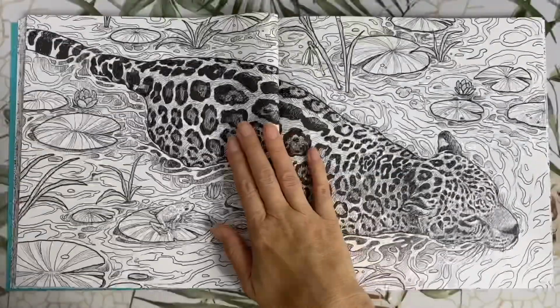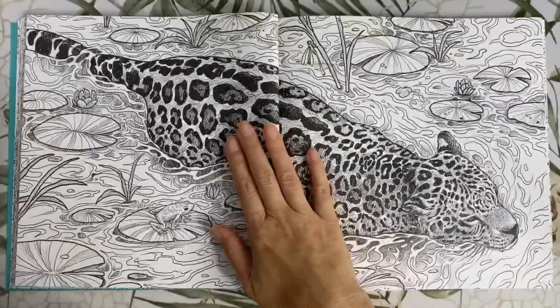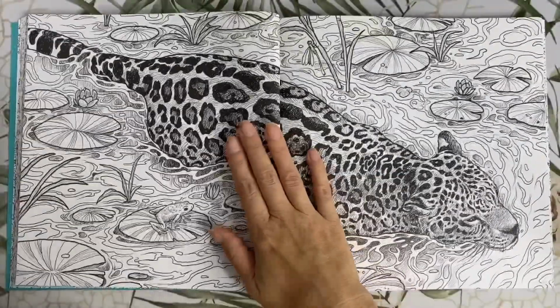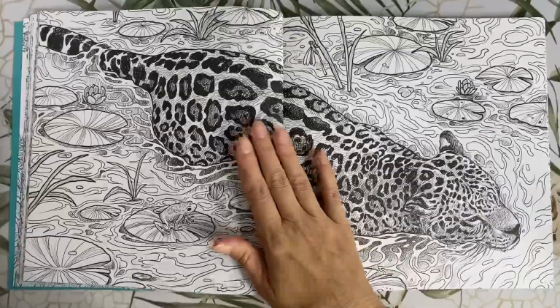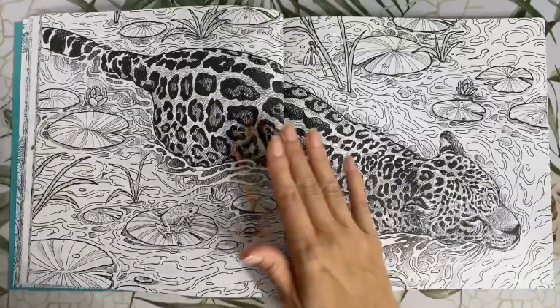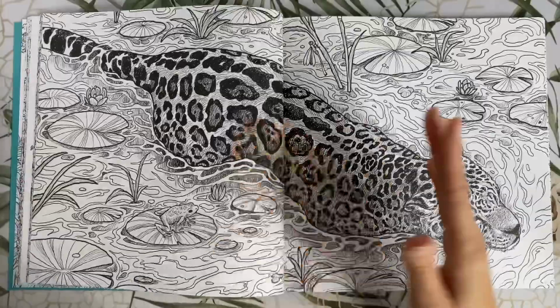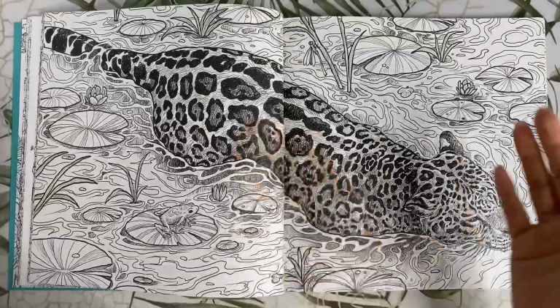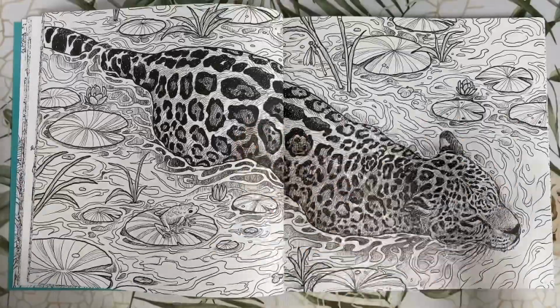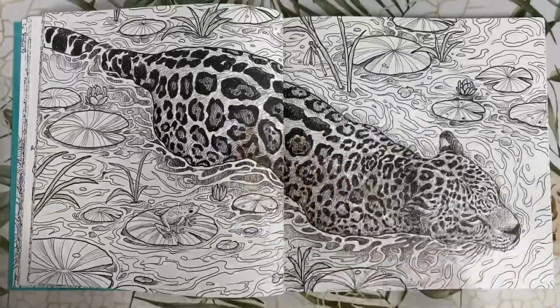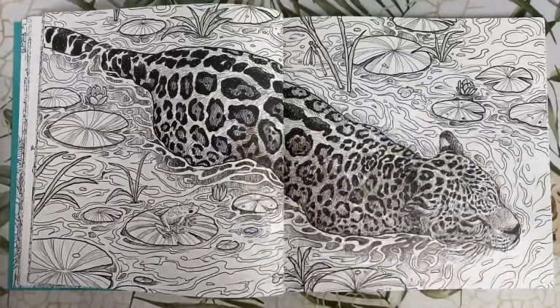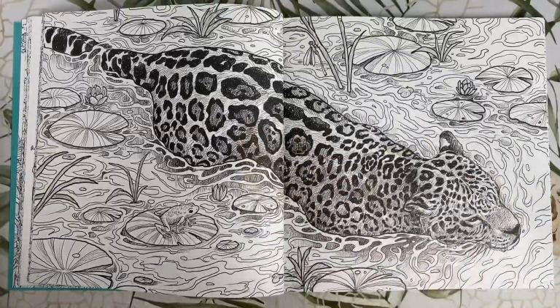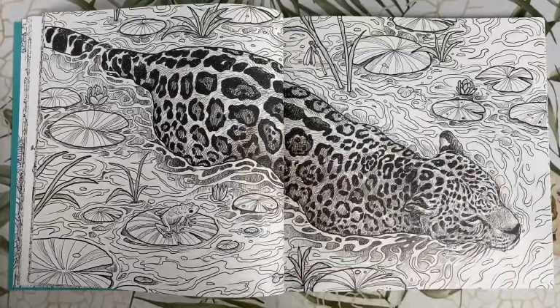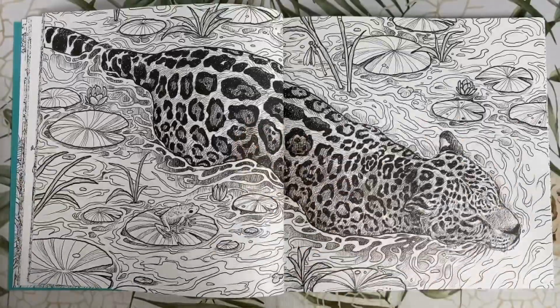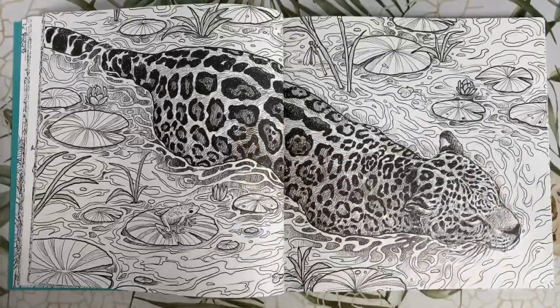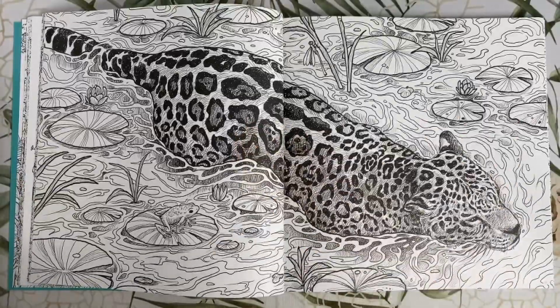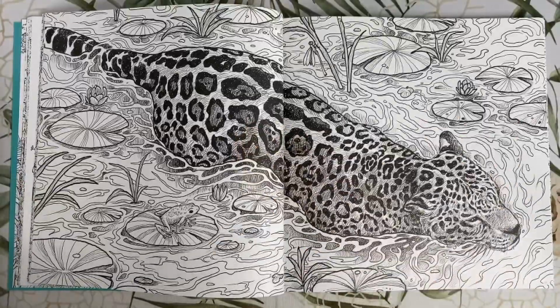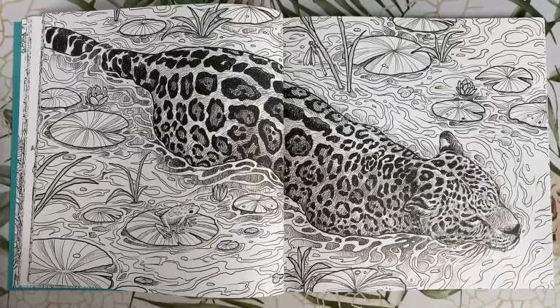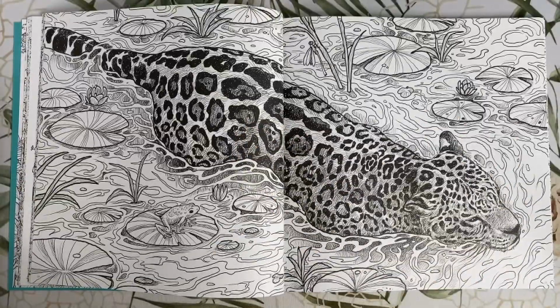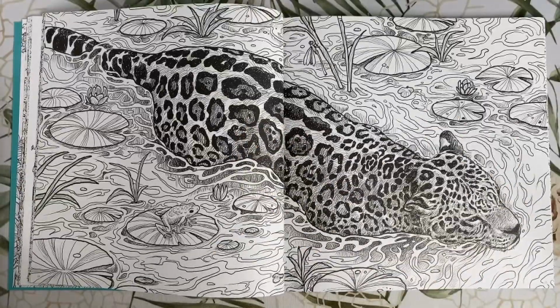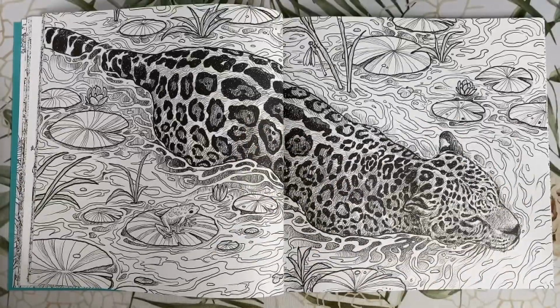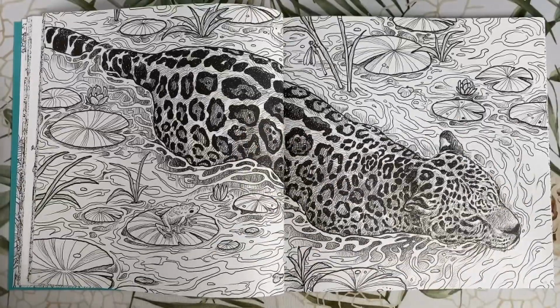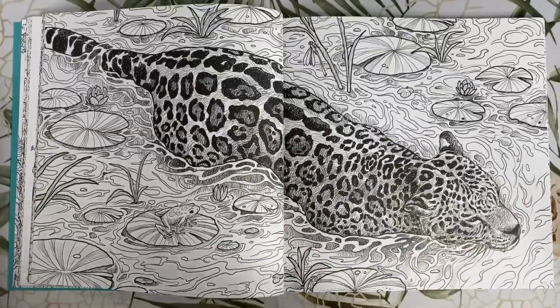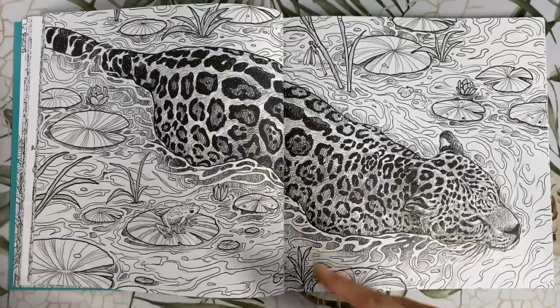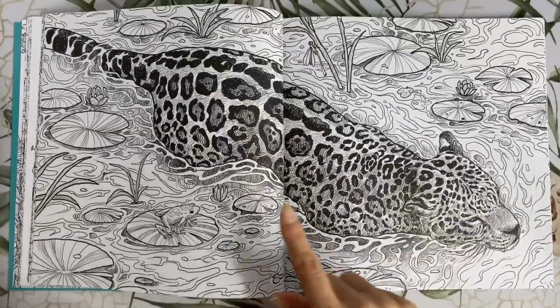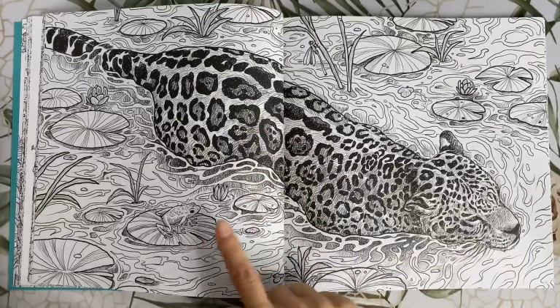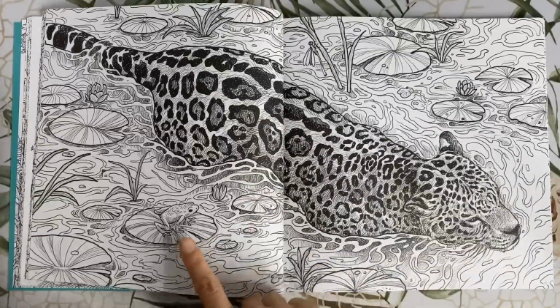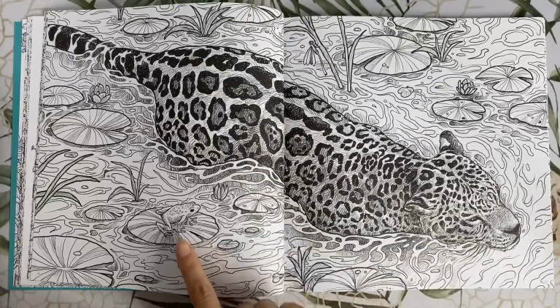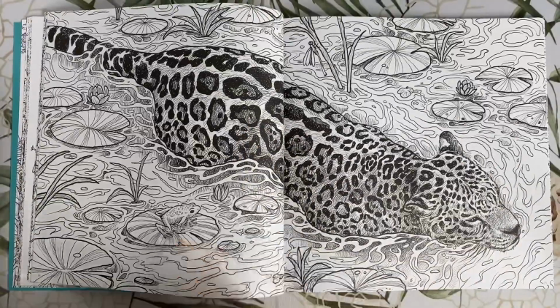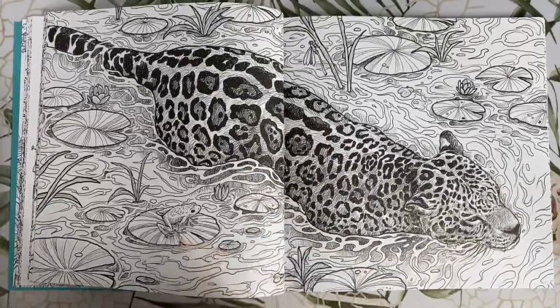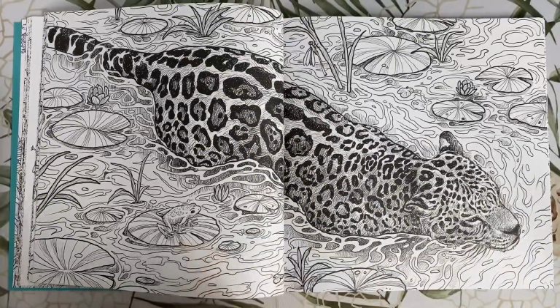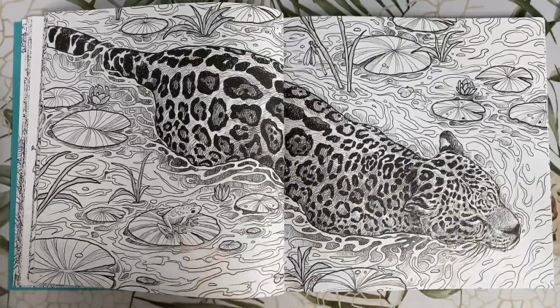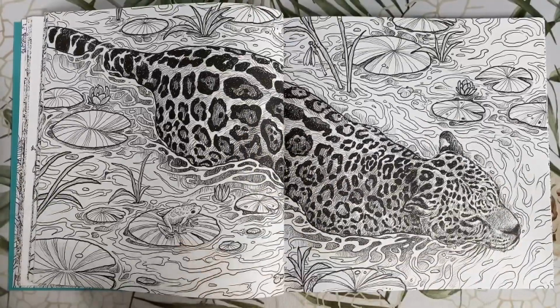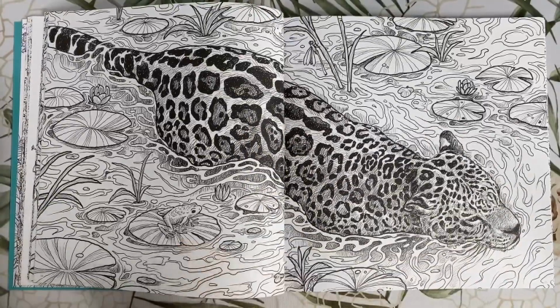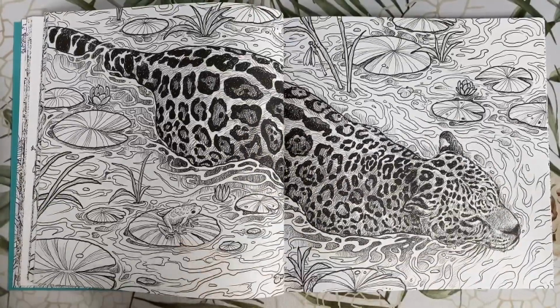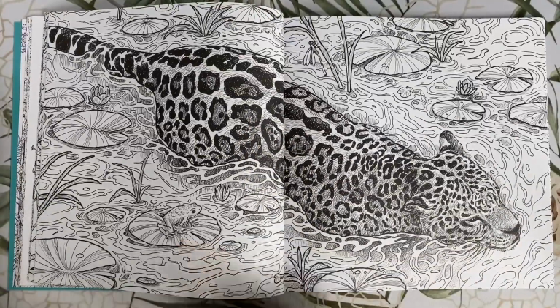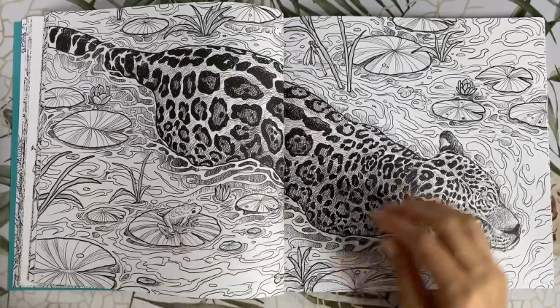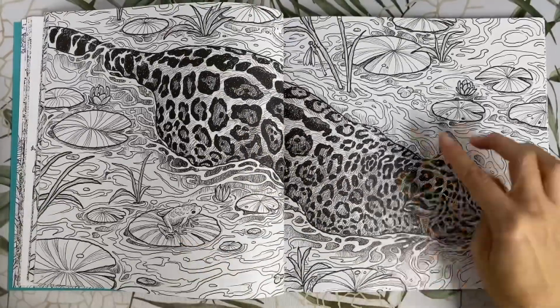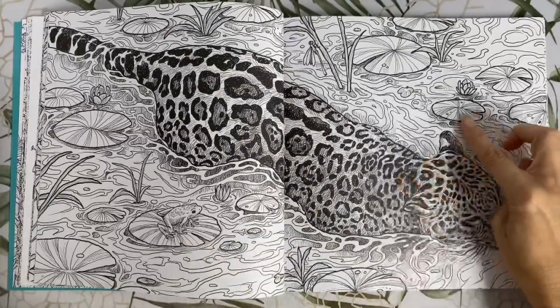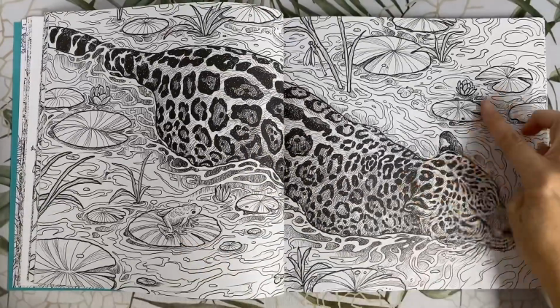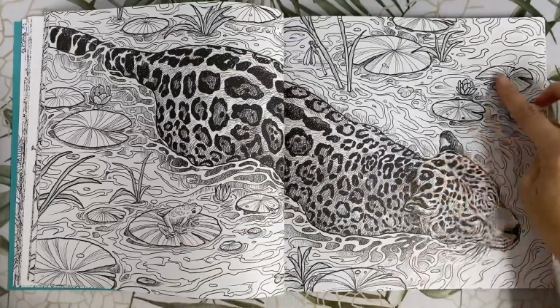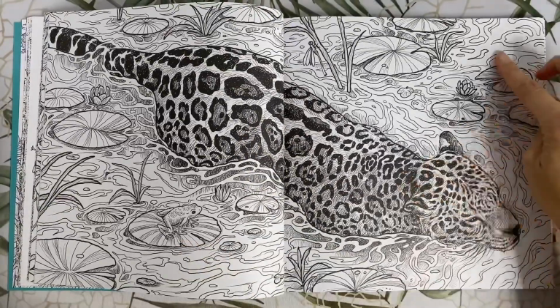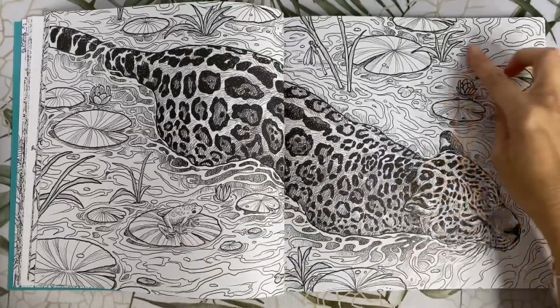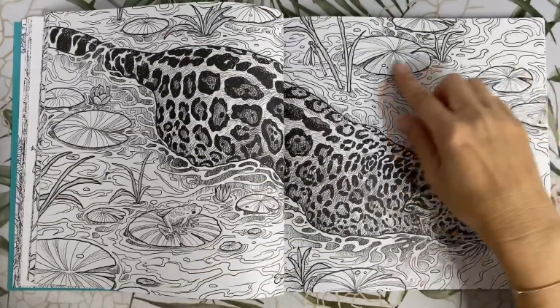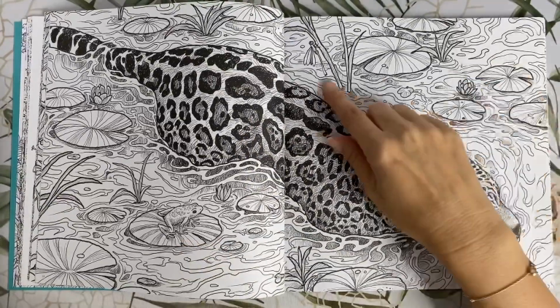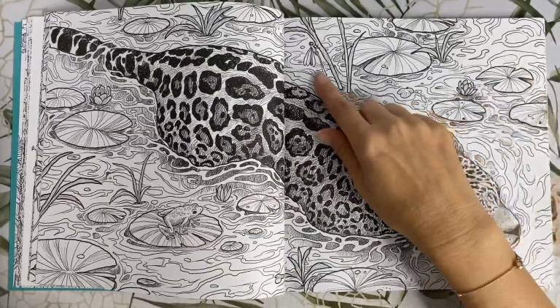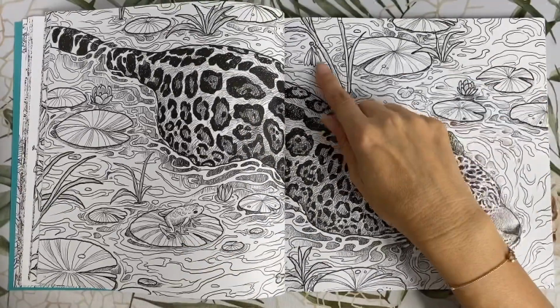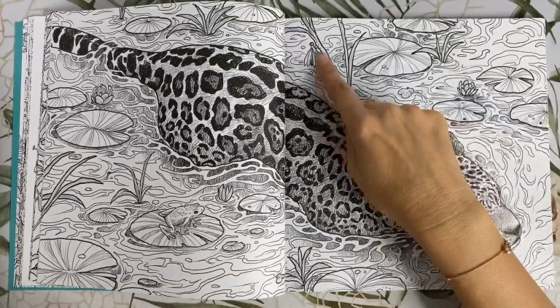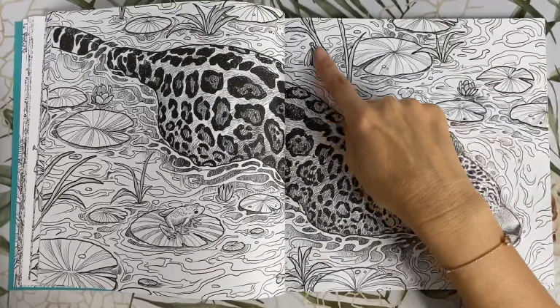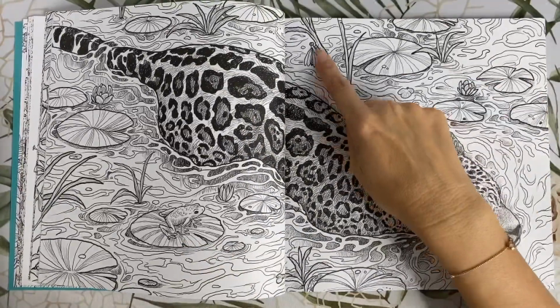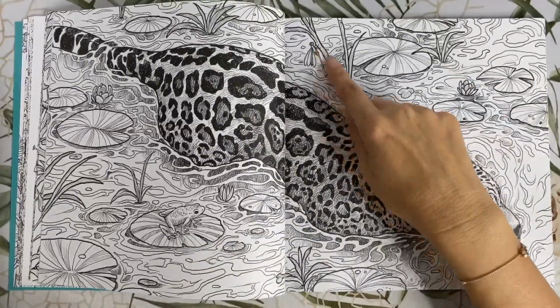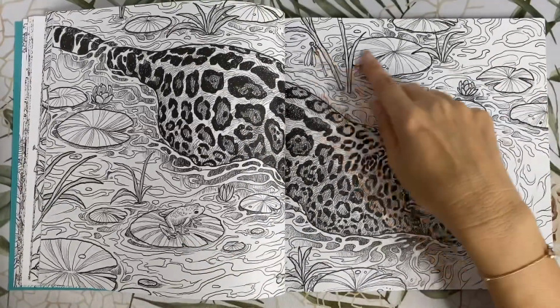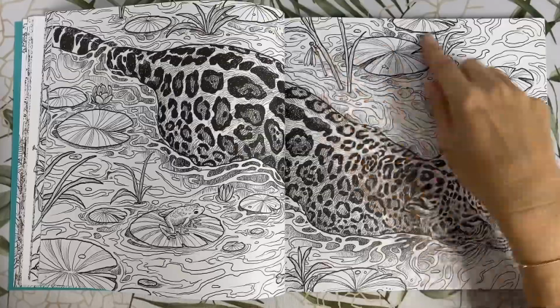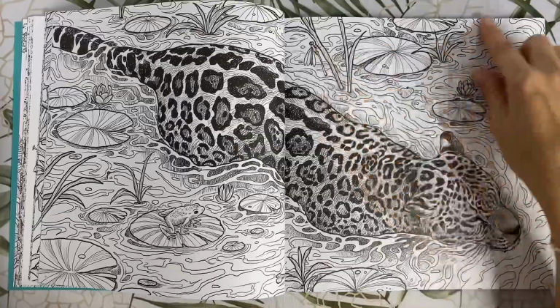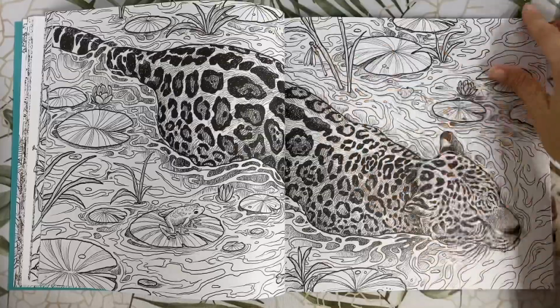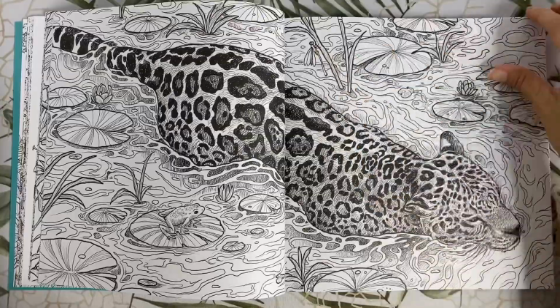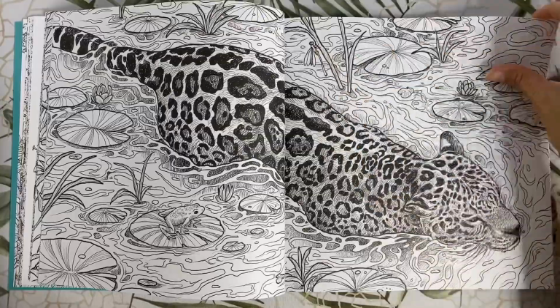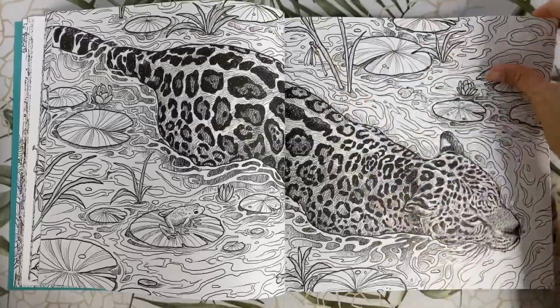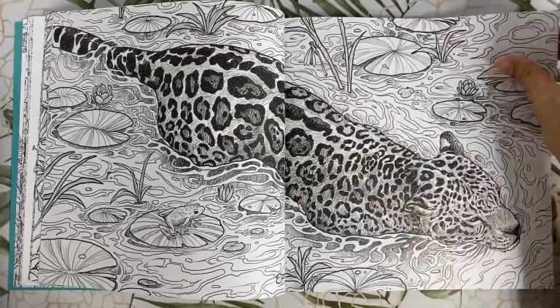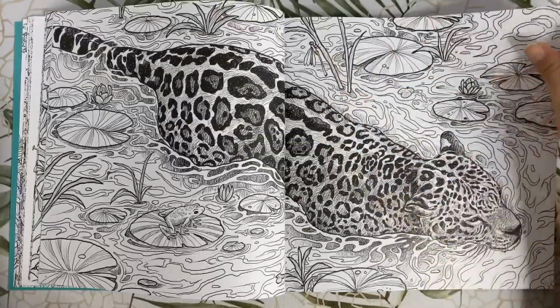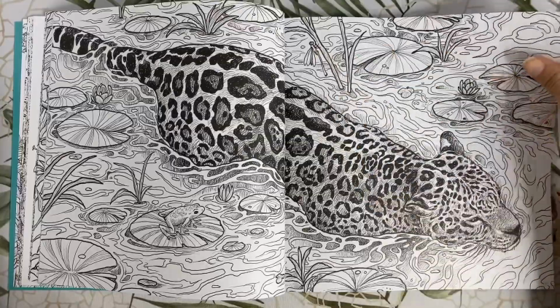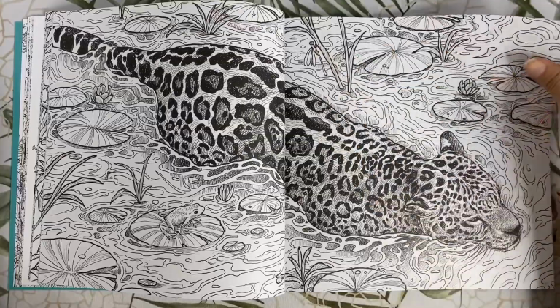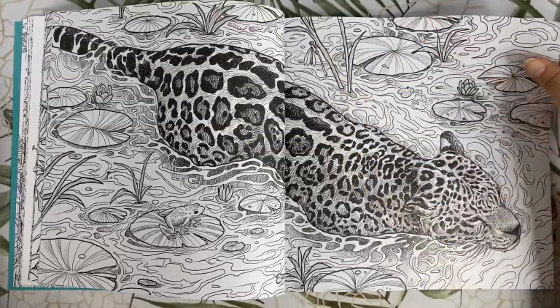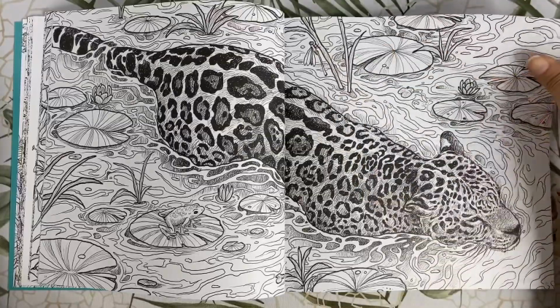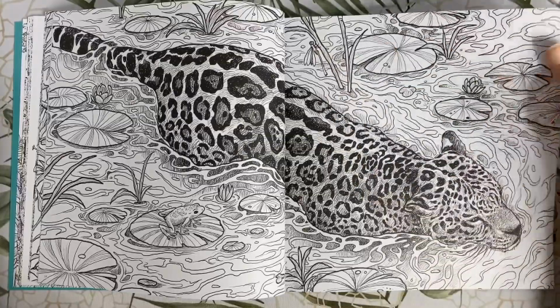Here we have a jaguar wading through the water, and a little frog on the lily pads, and a dragonfly there.